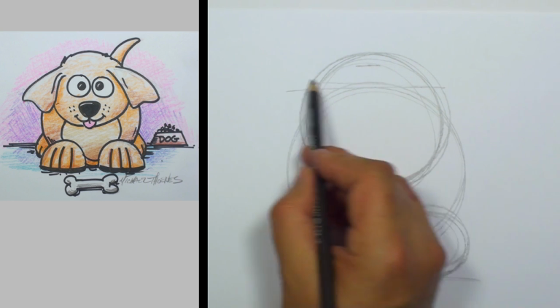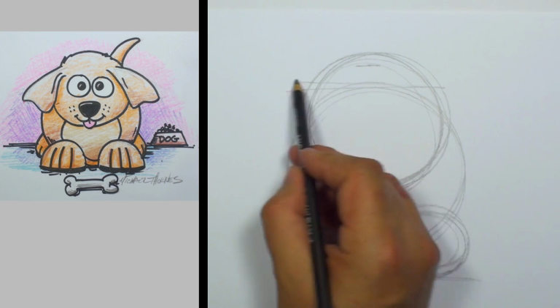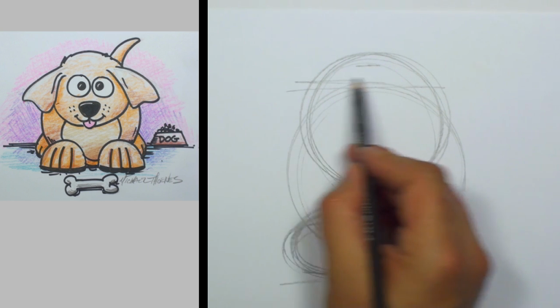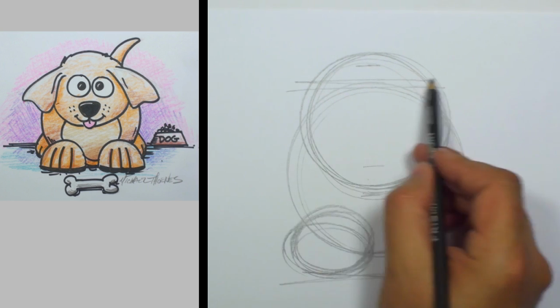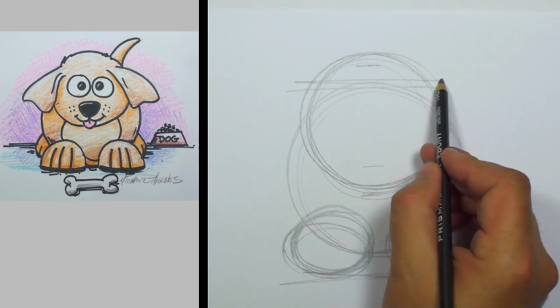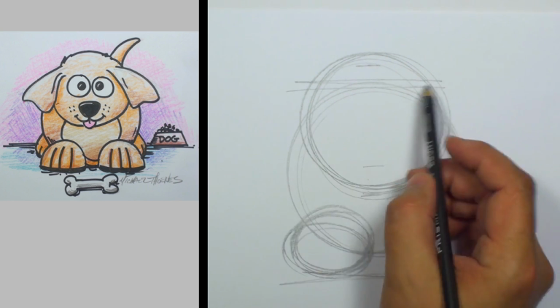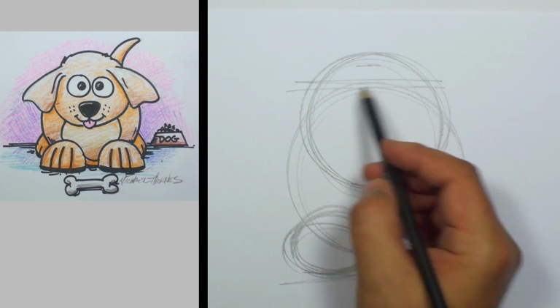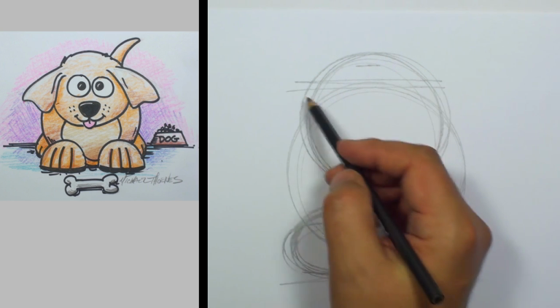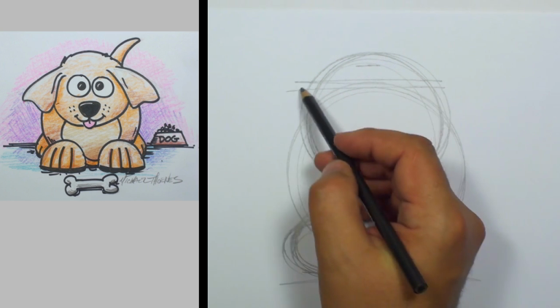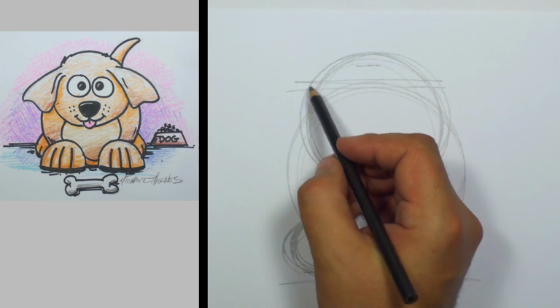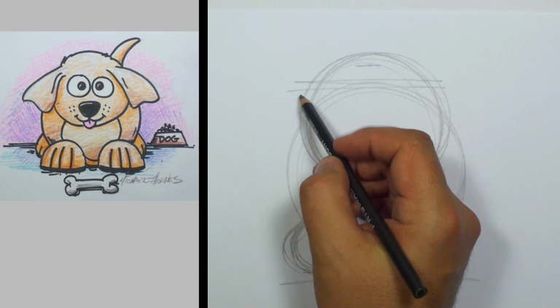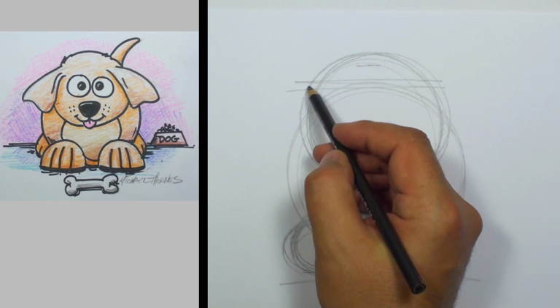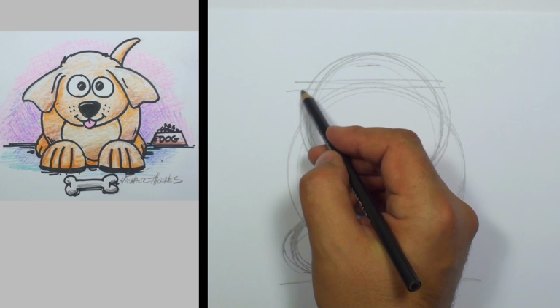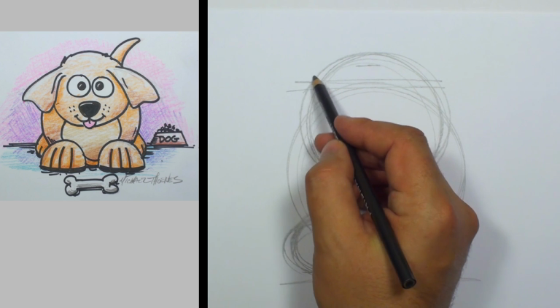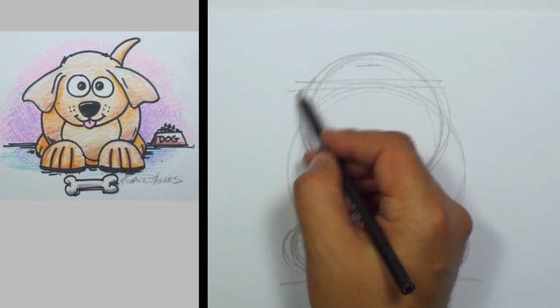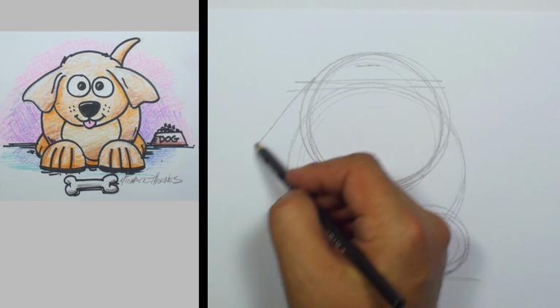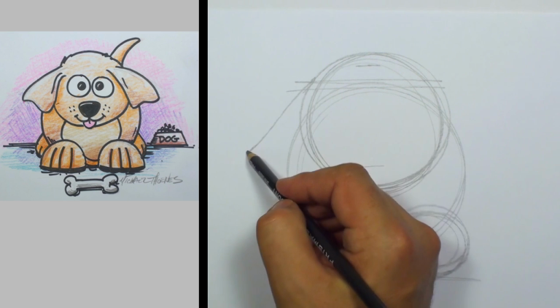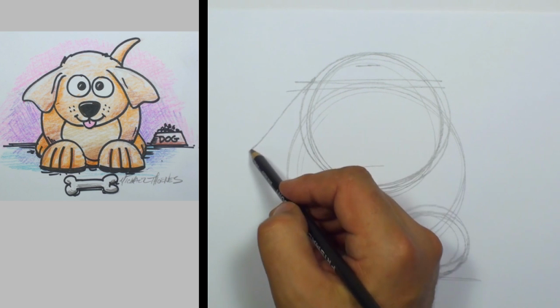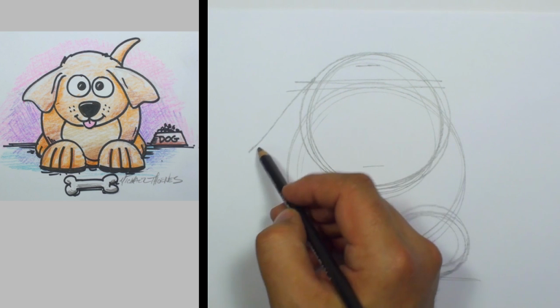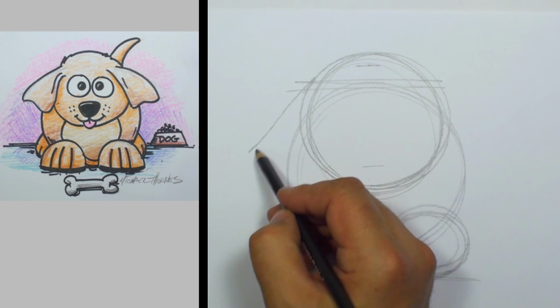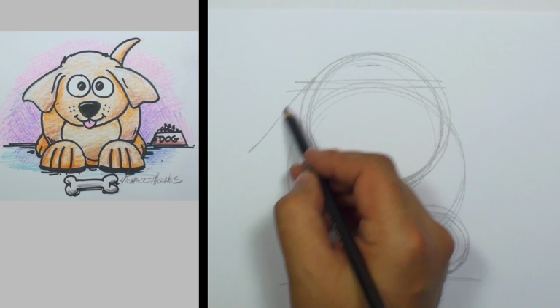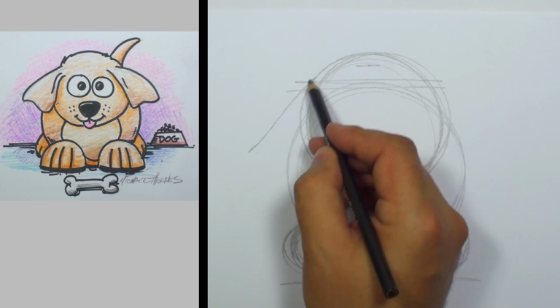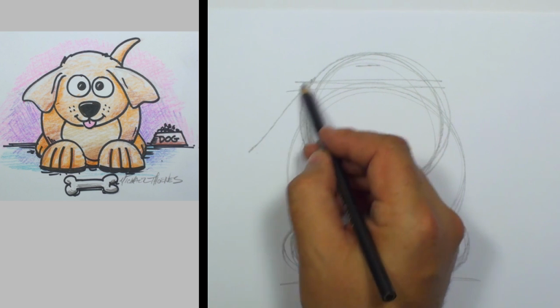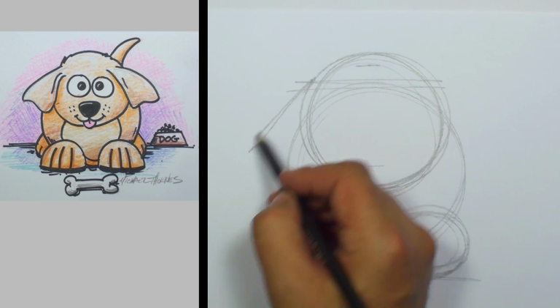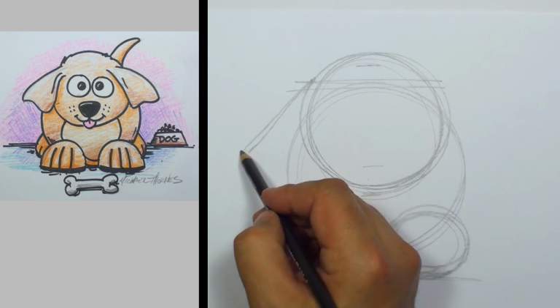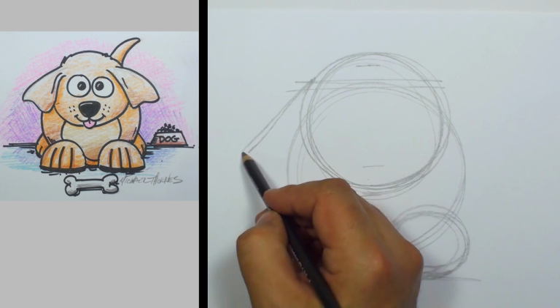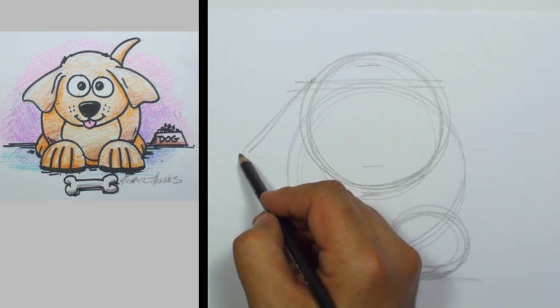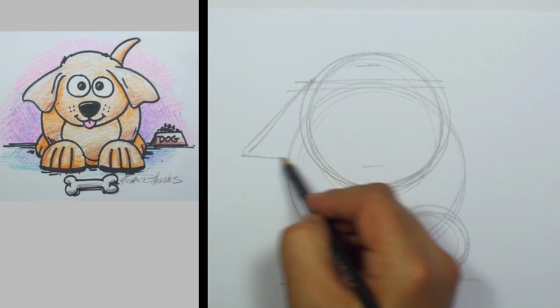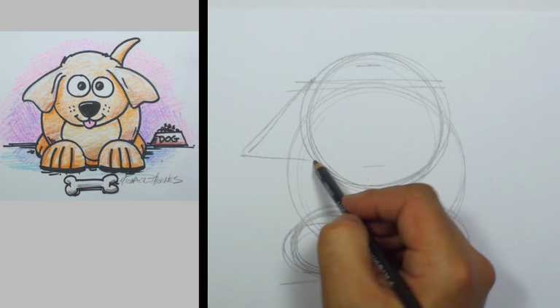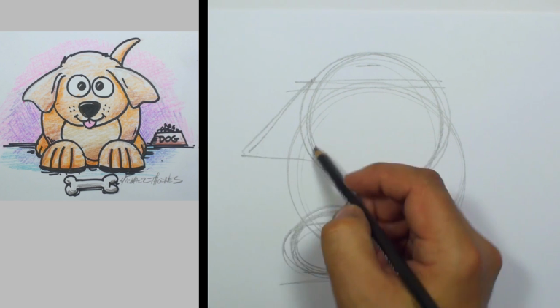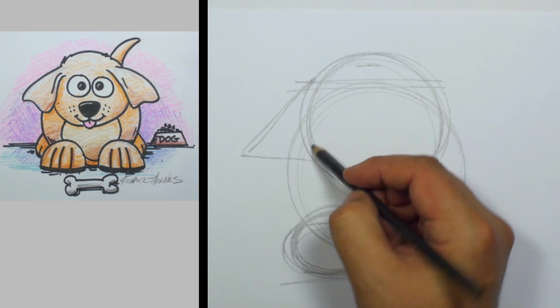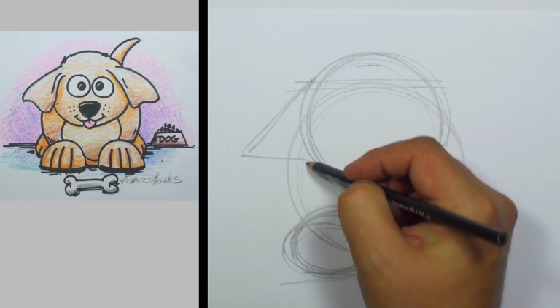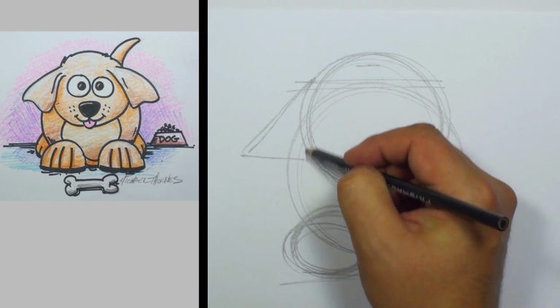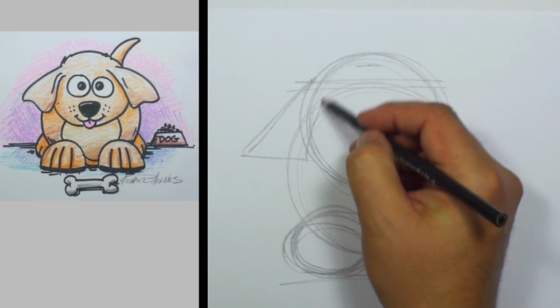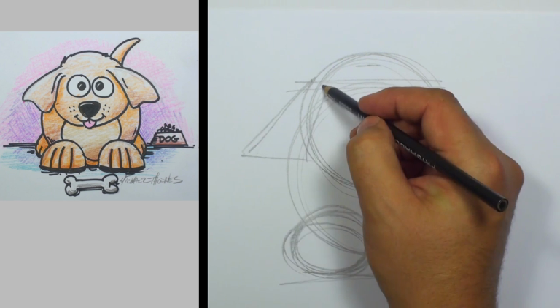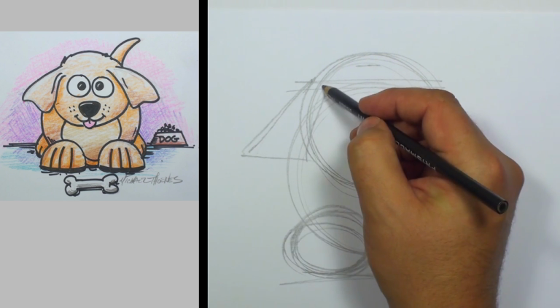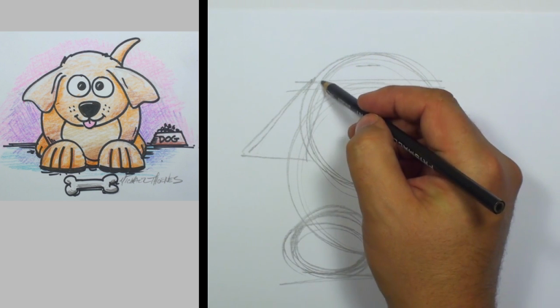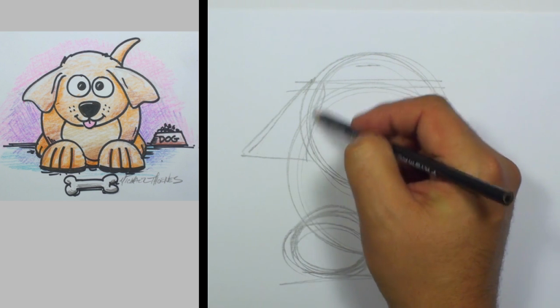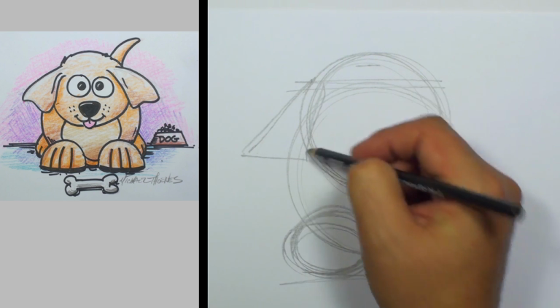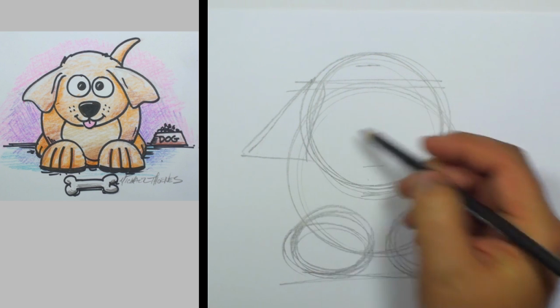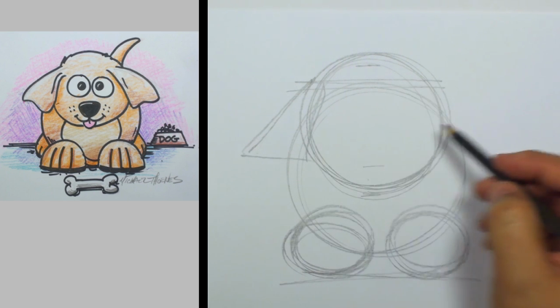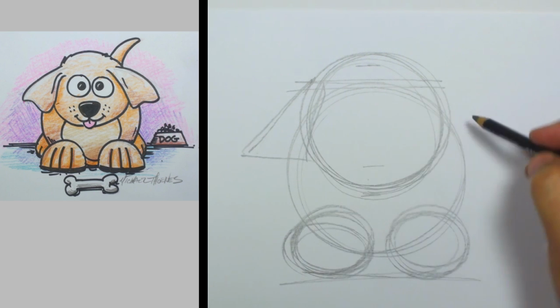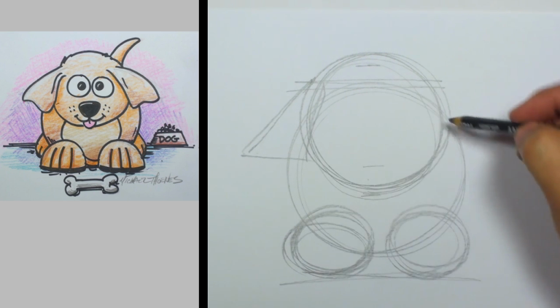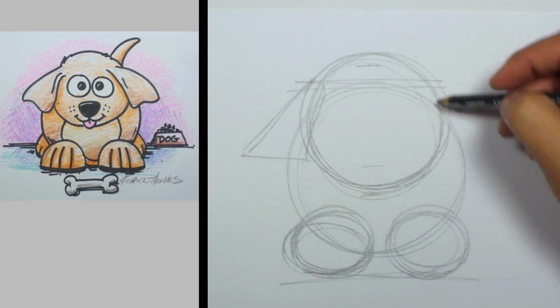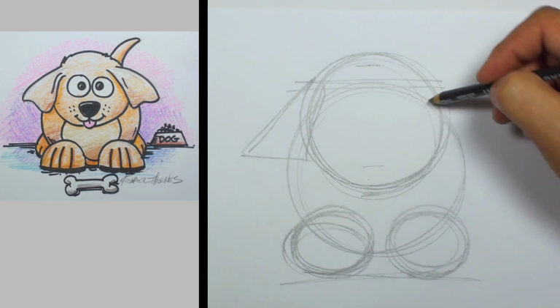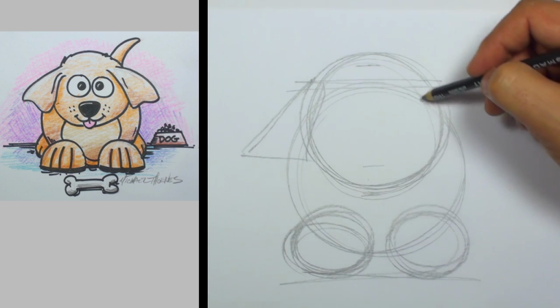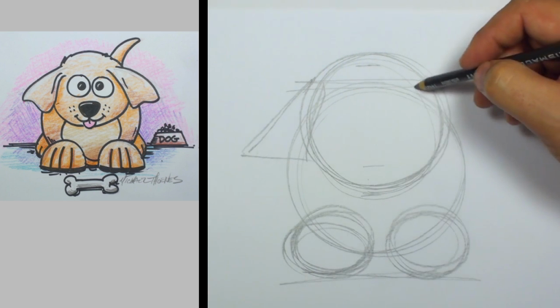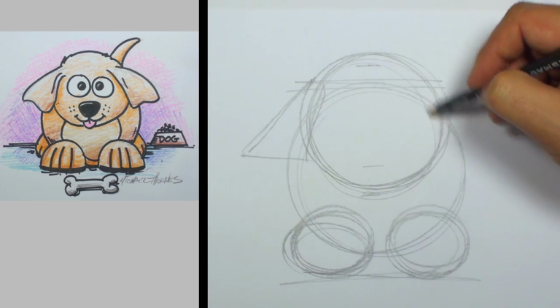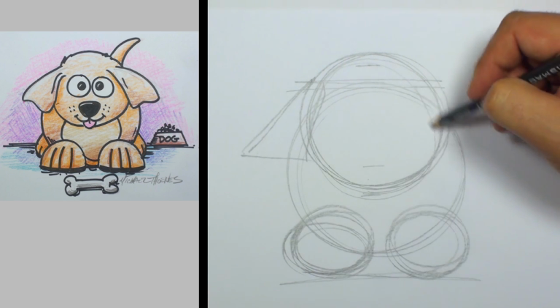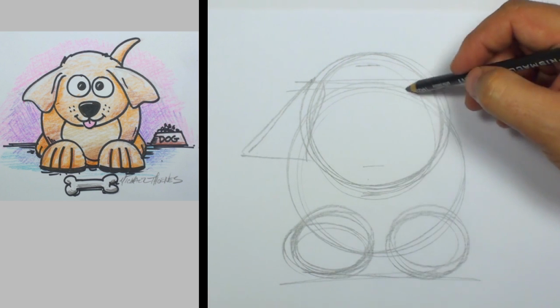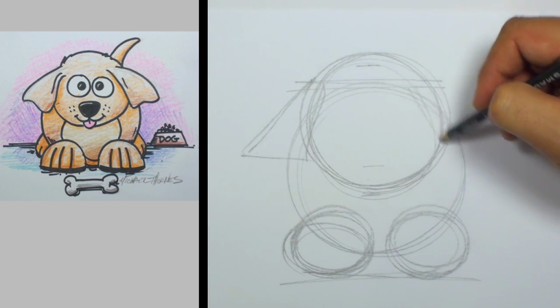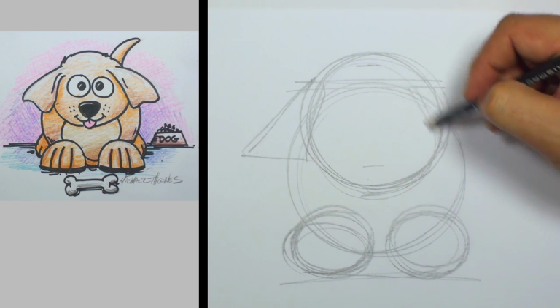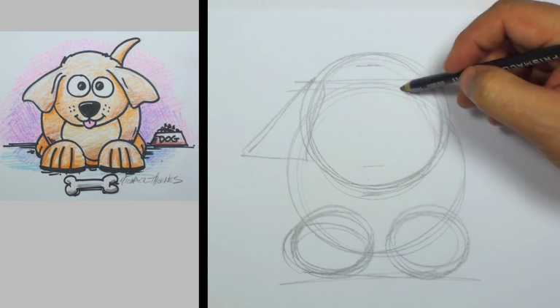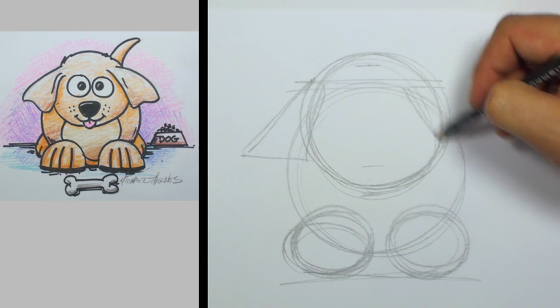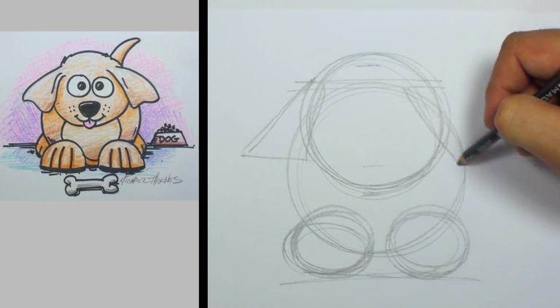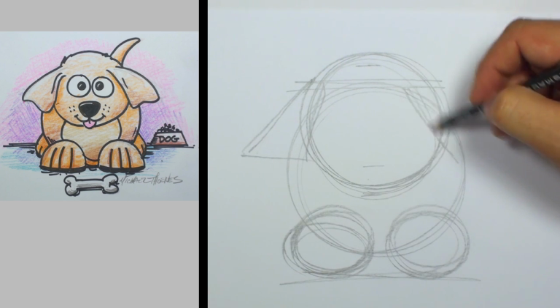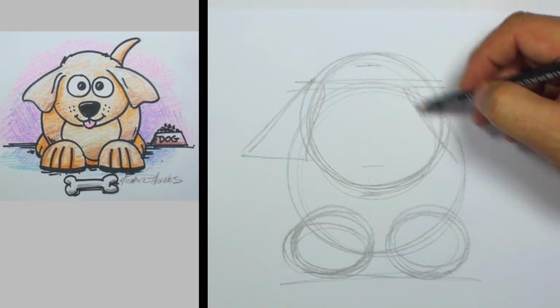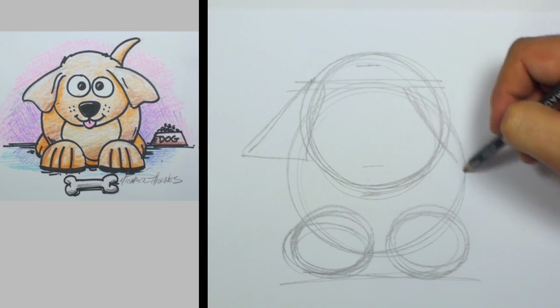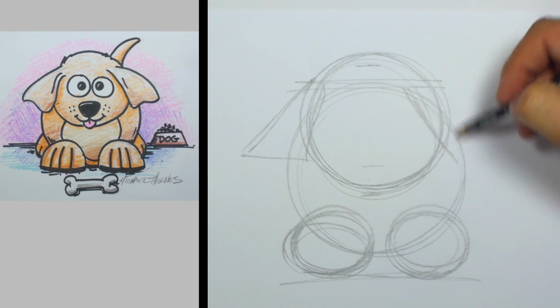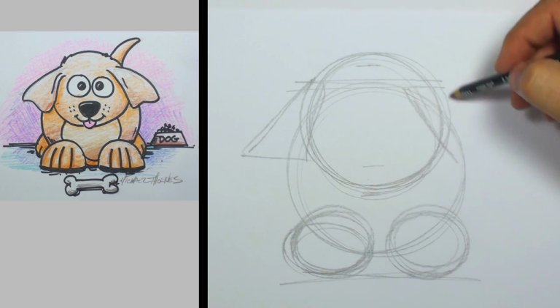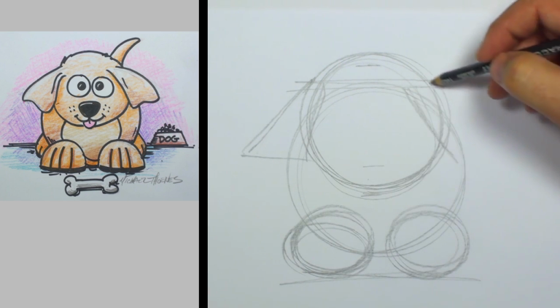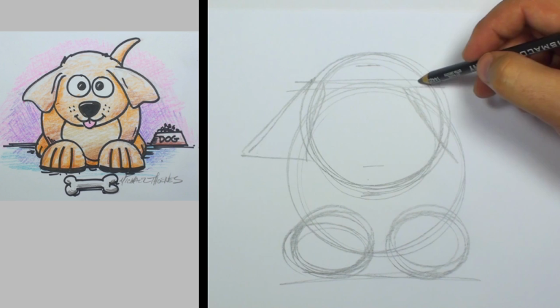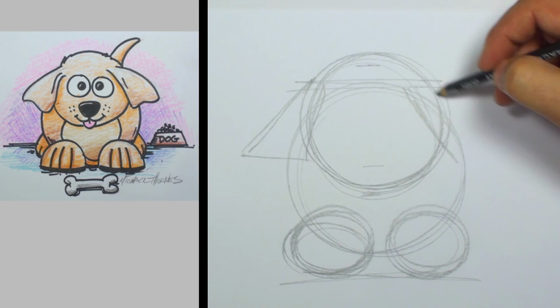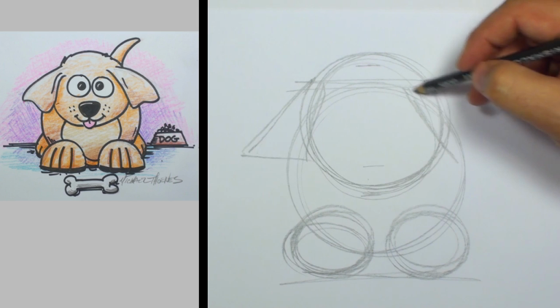Now right across there, that's where we're going to draw some triangles. And those are going to be the ears.